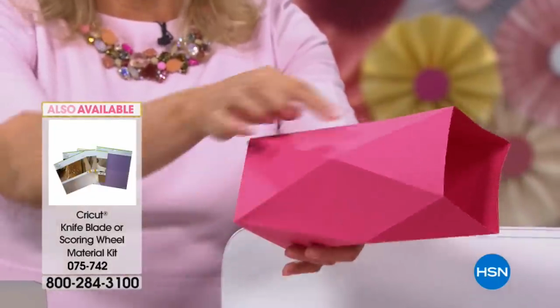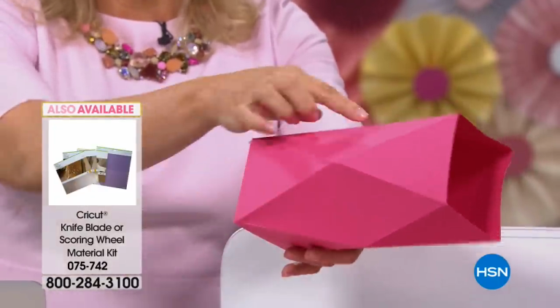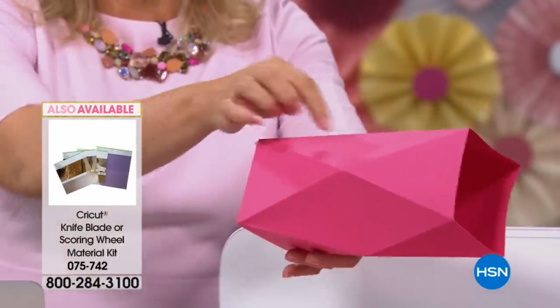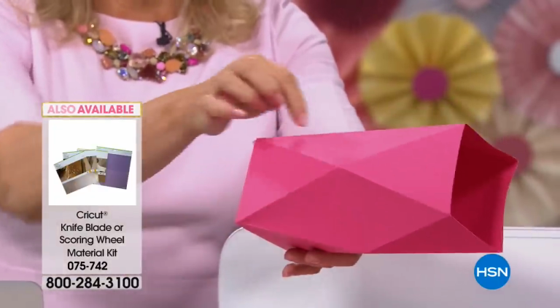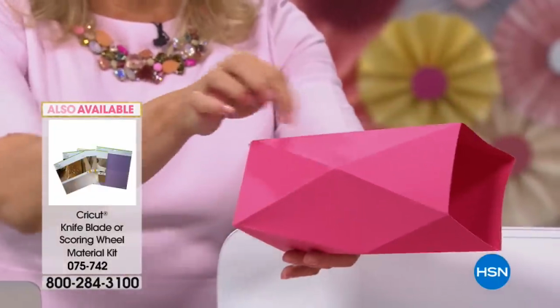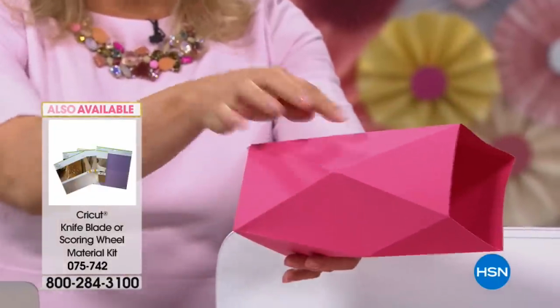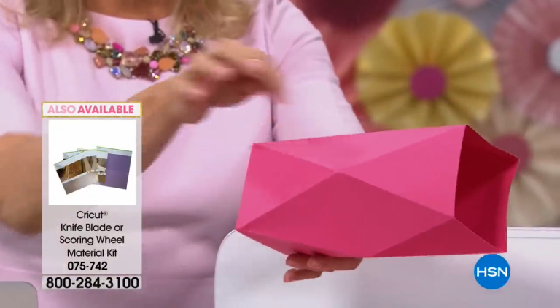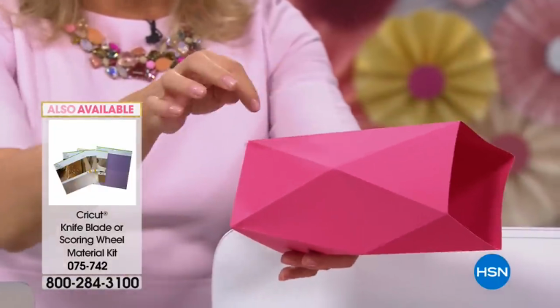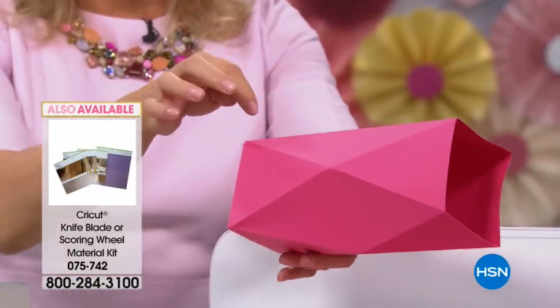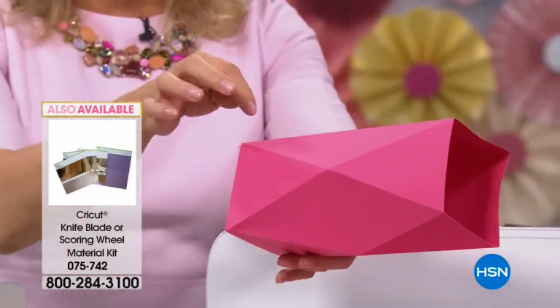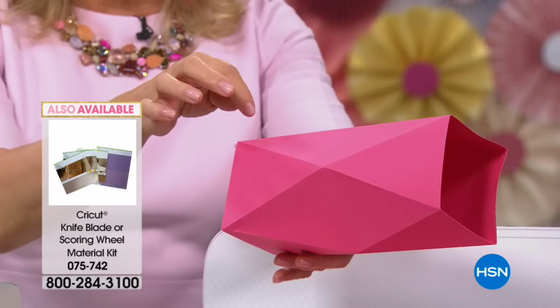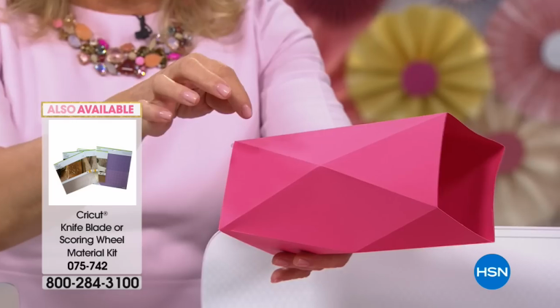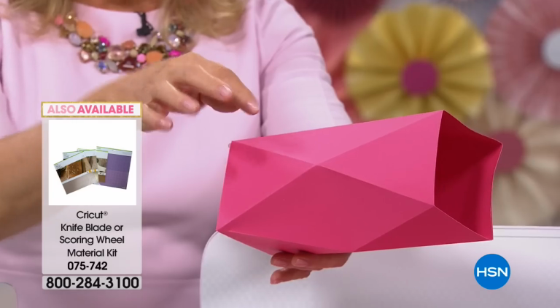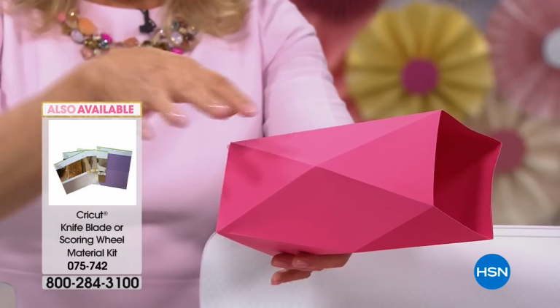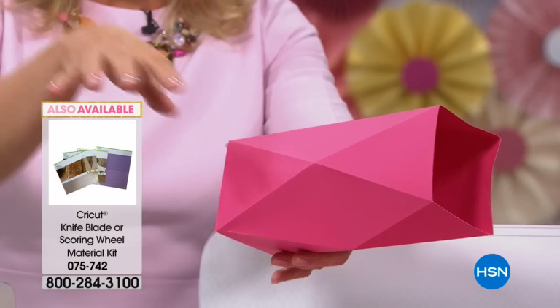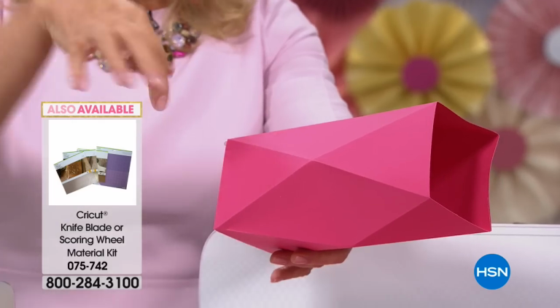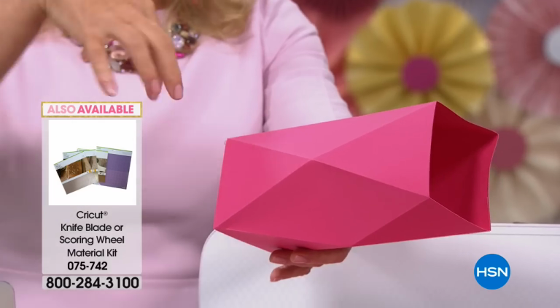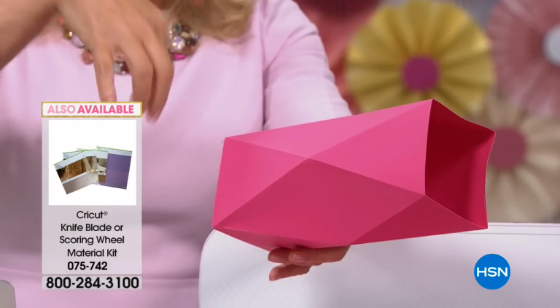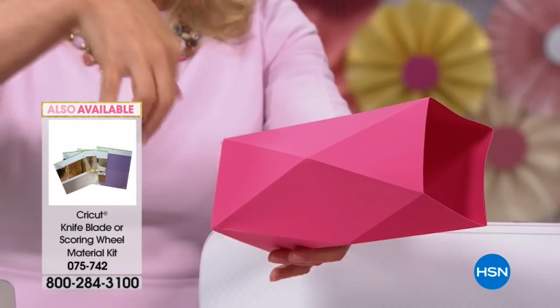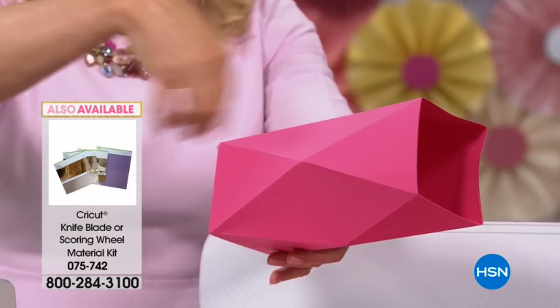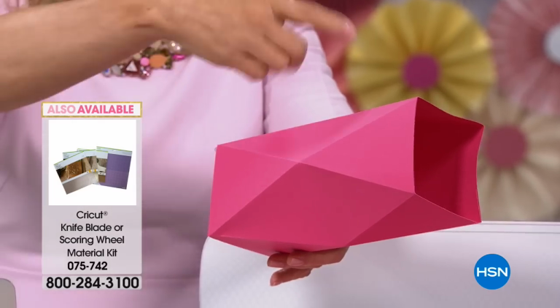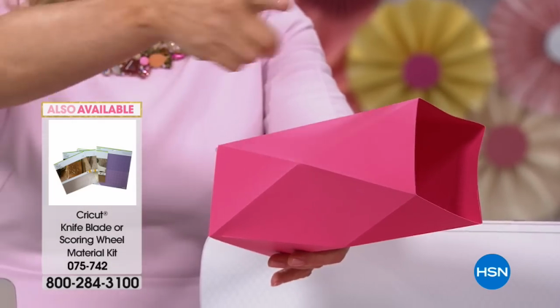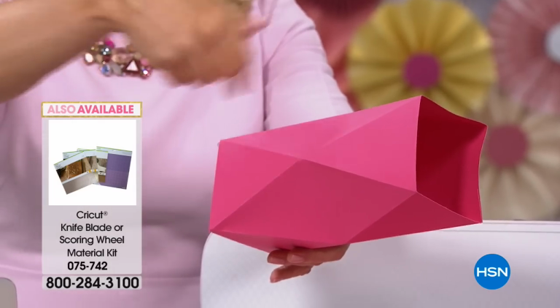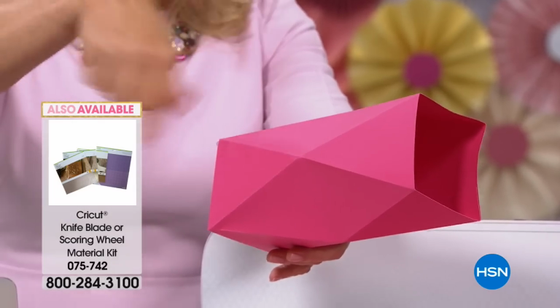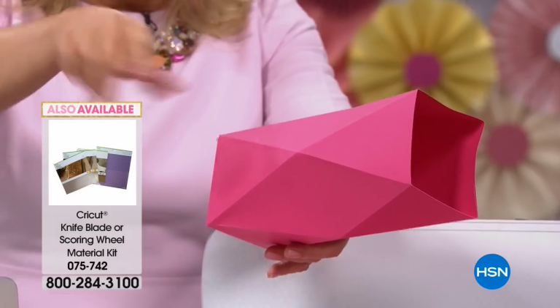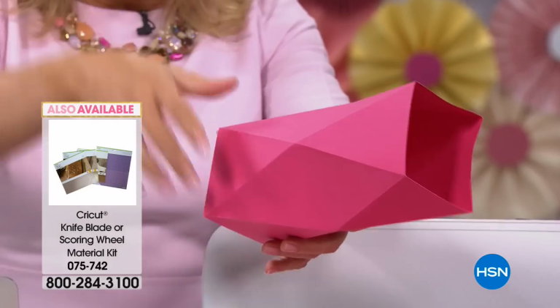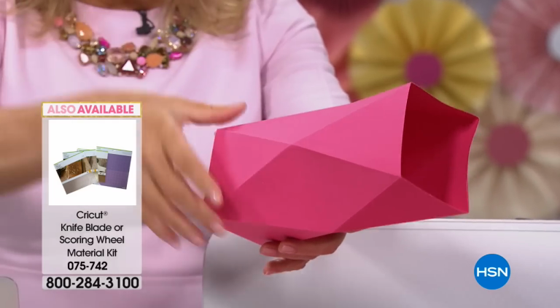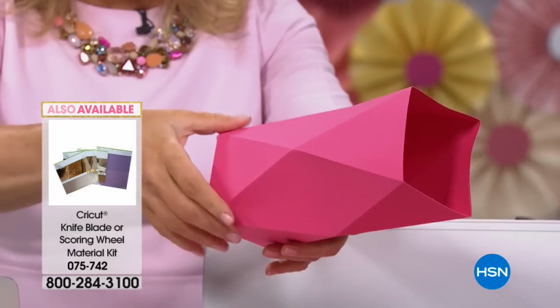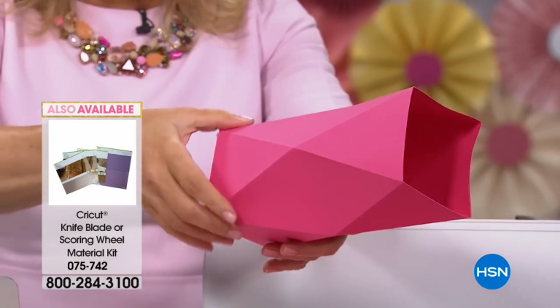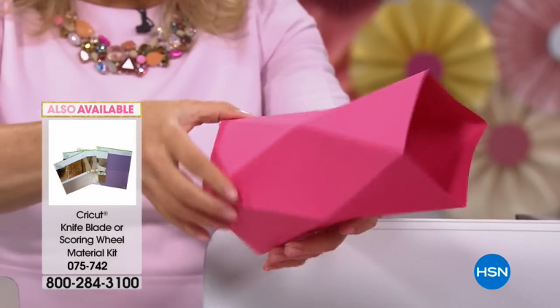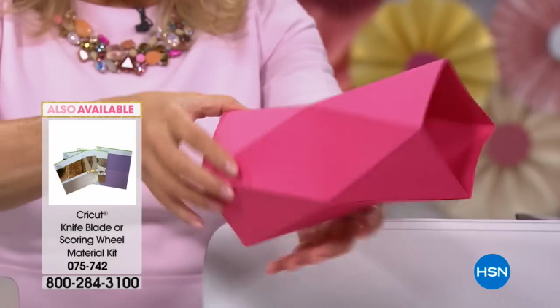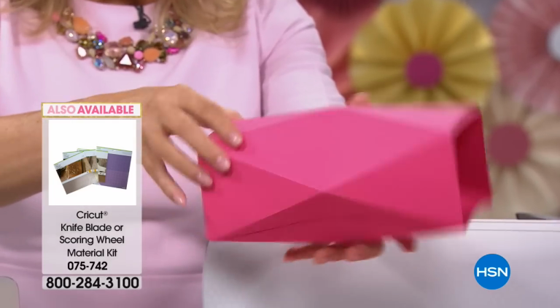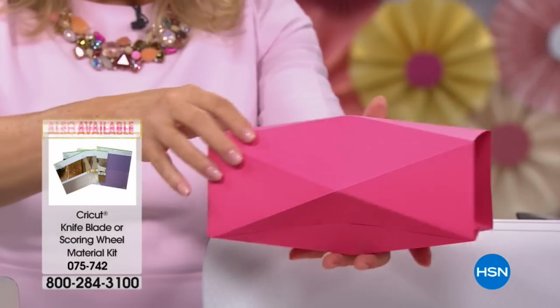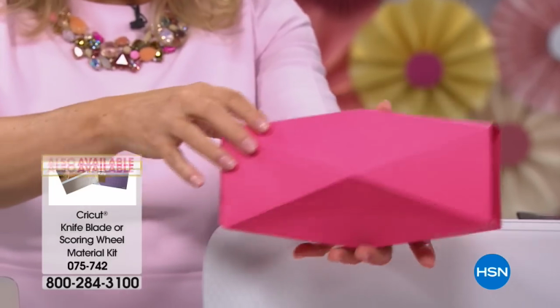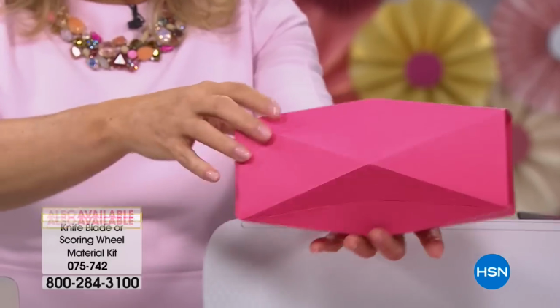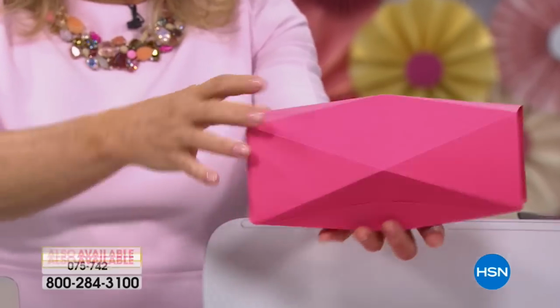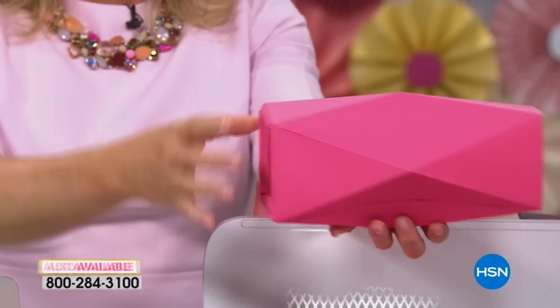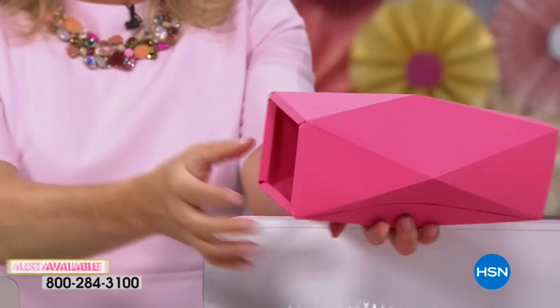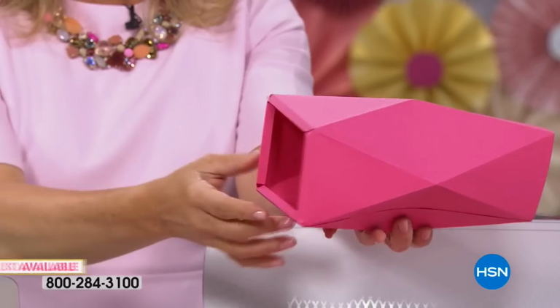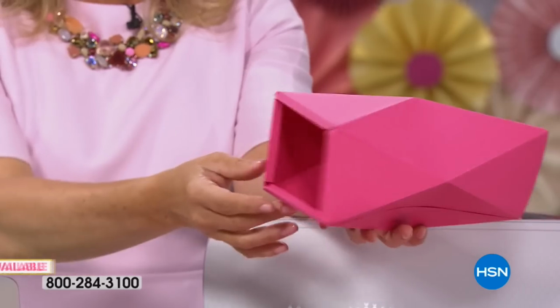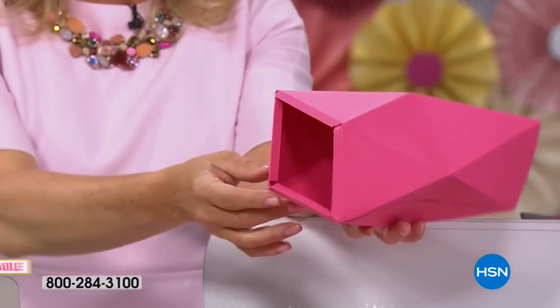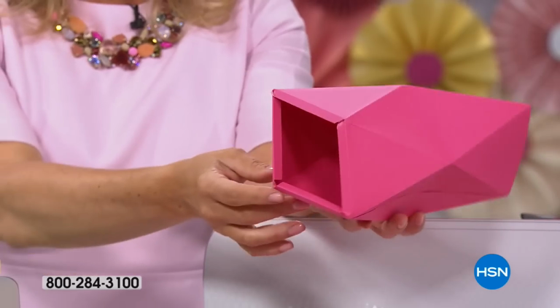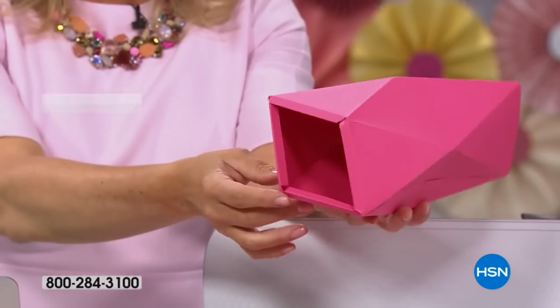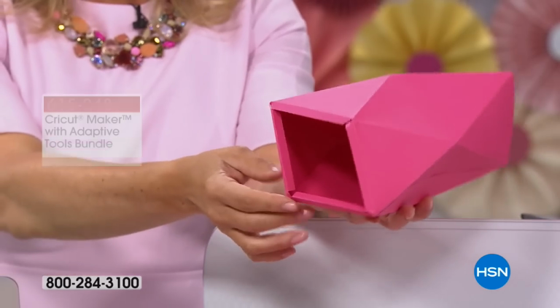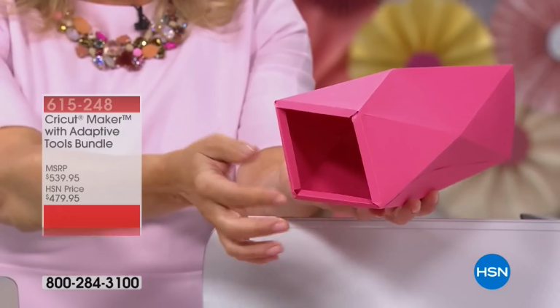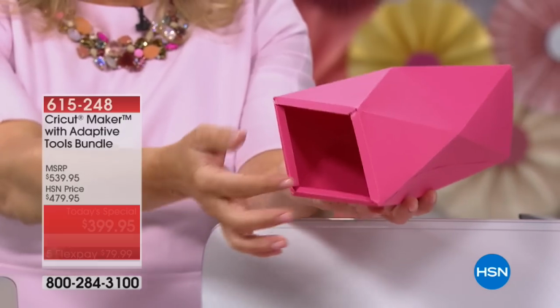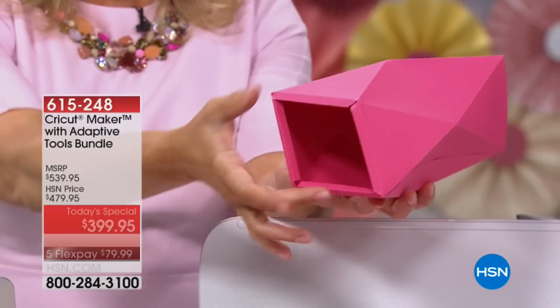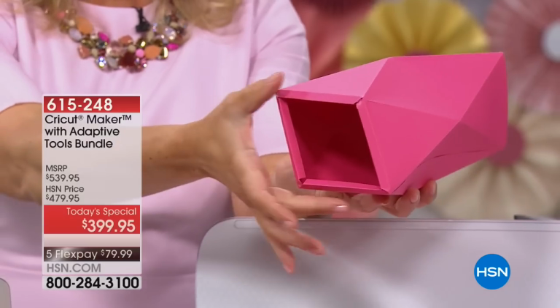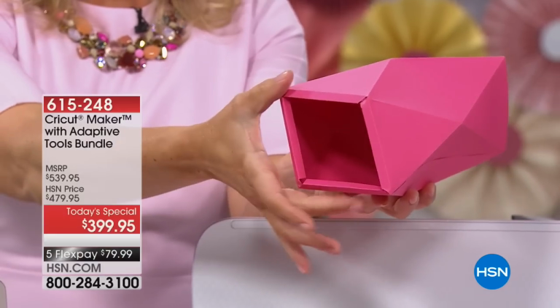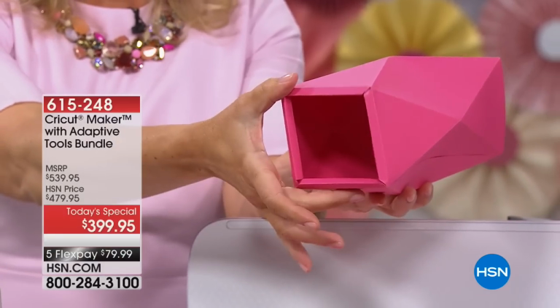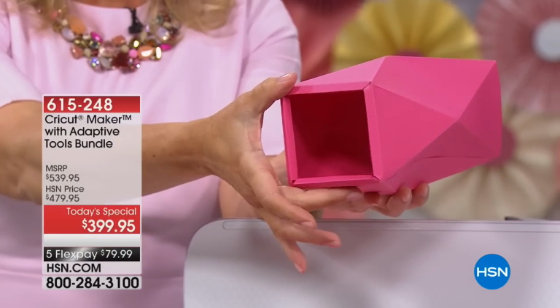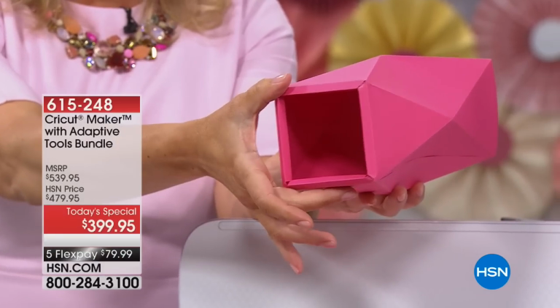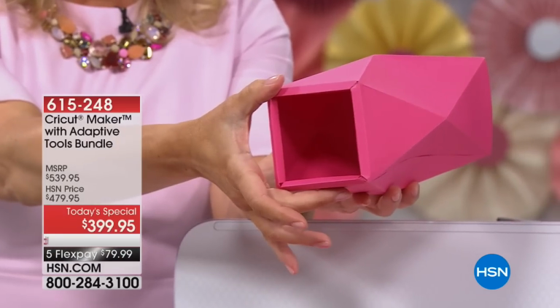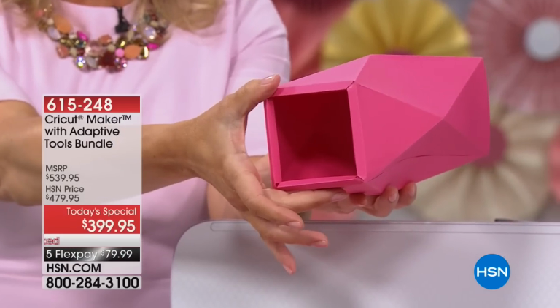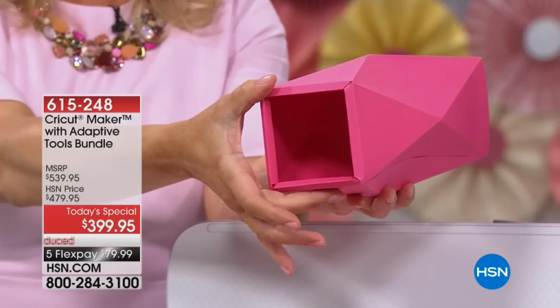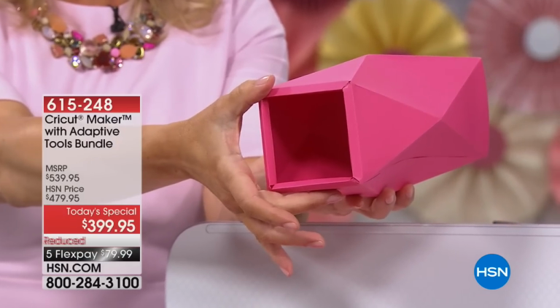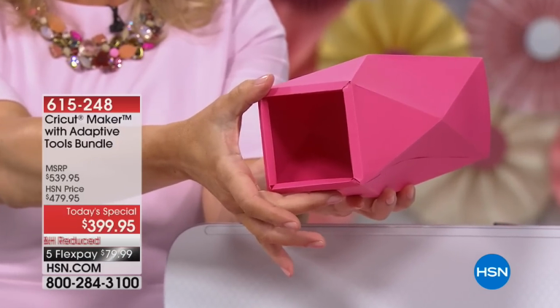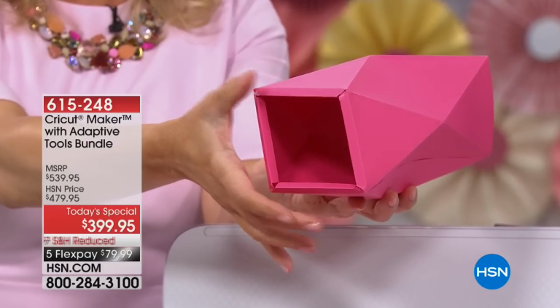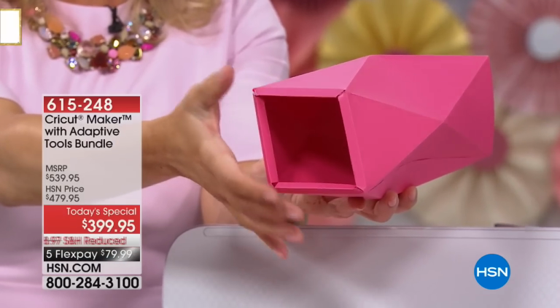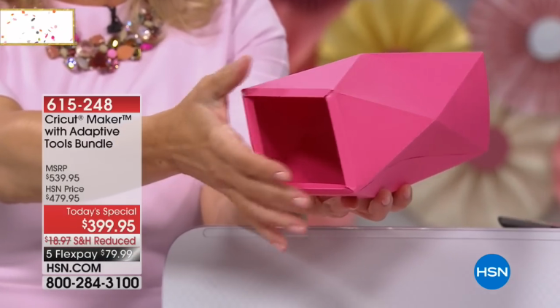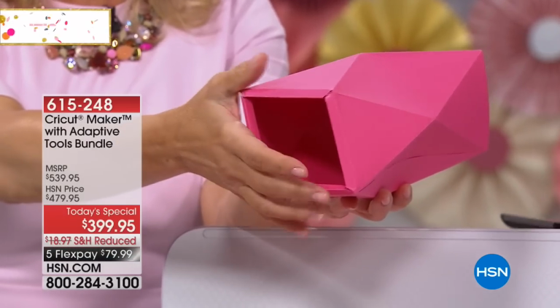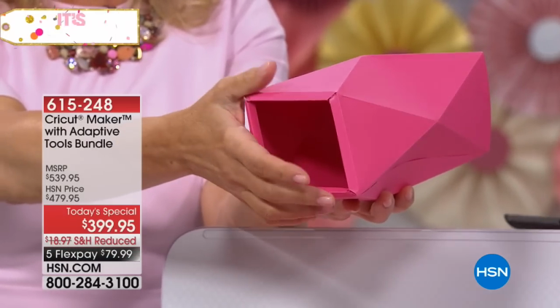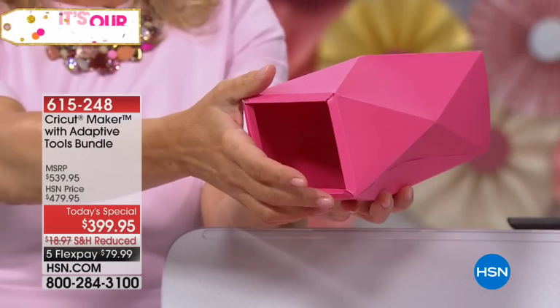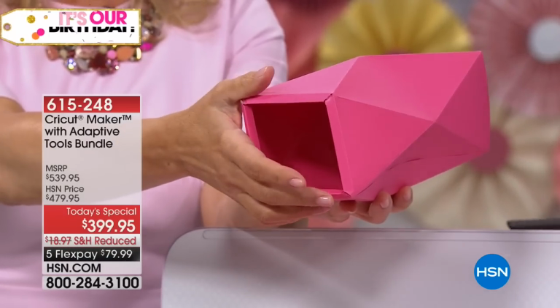This isn't just straight scoring — this is scoring geometry, done in a way that the bottom of this goes on.